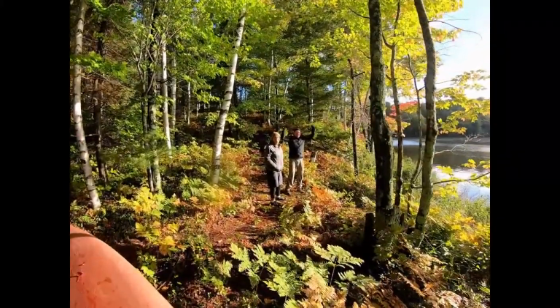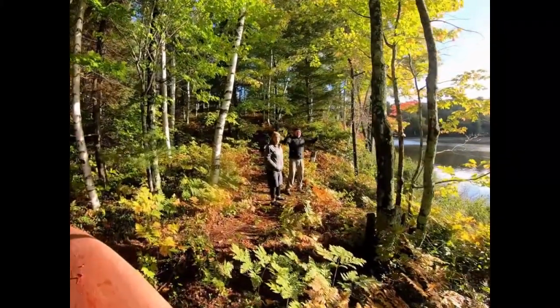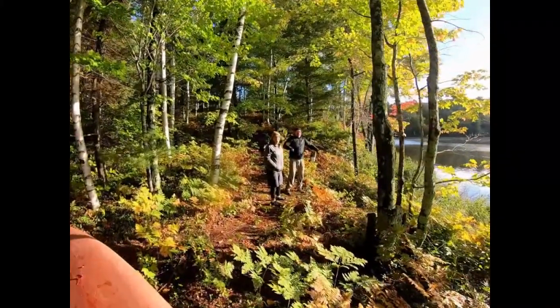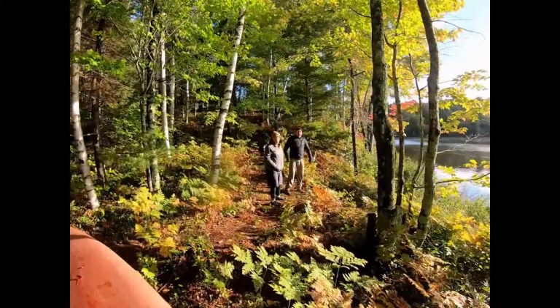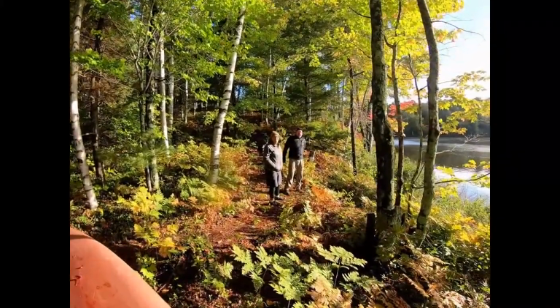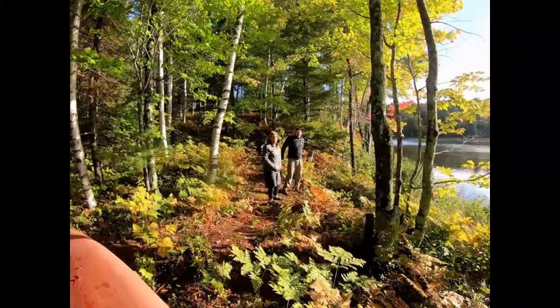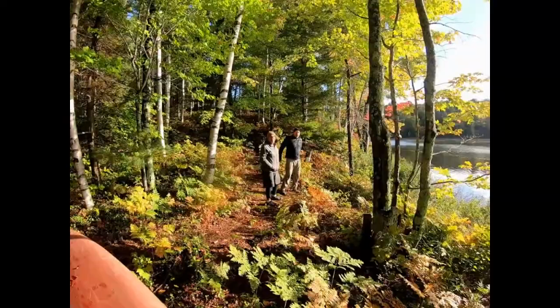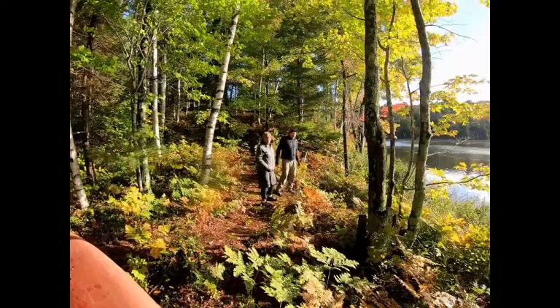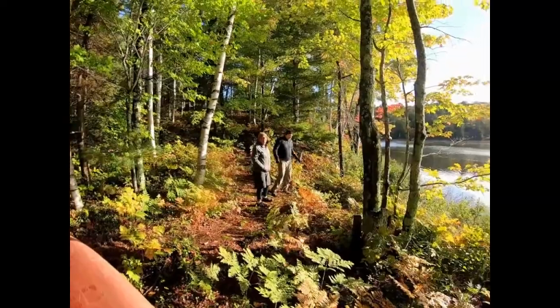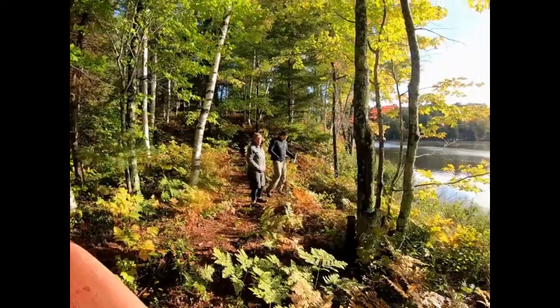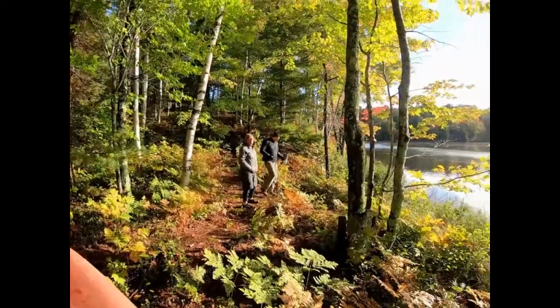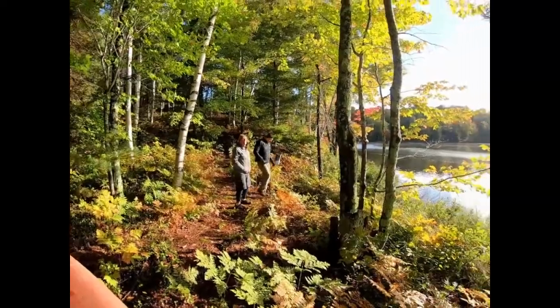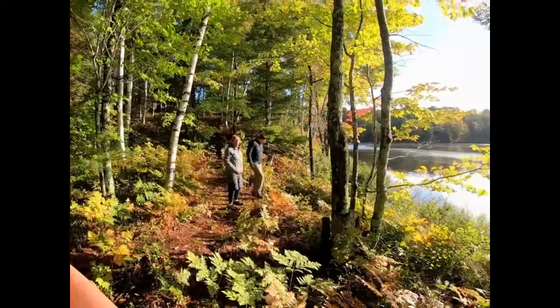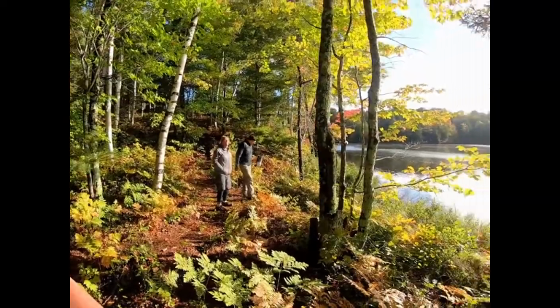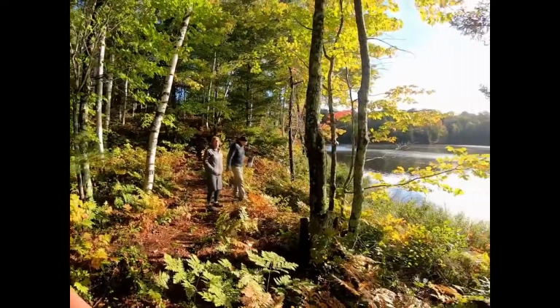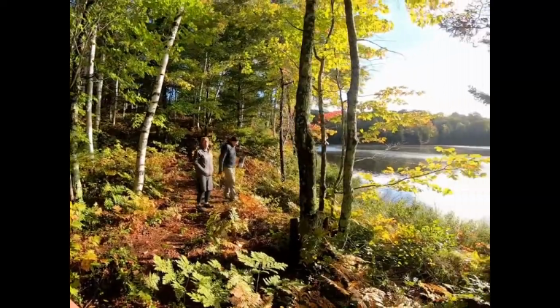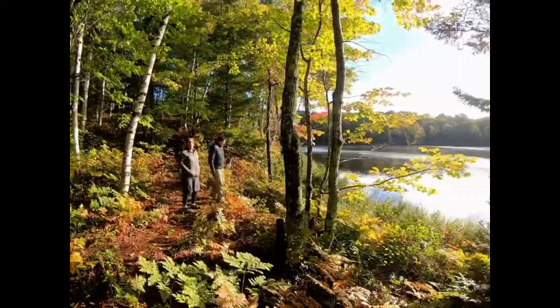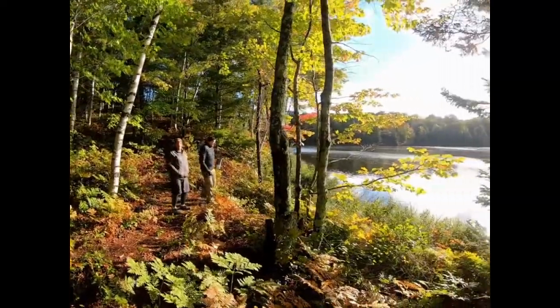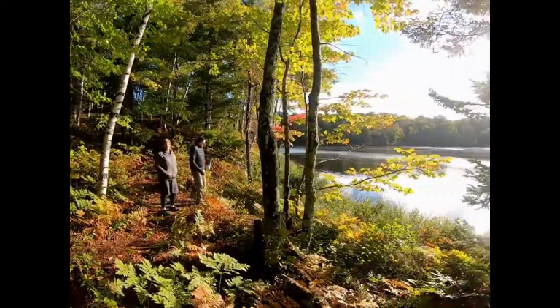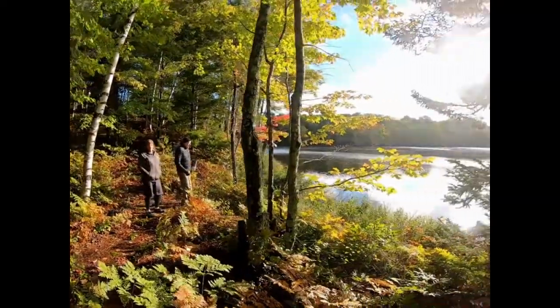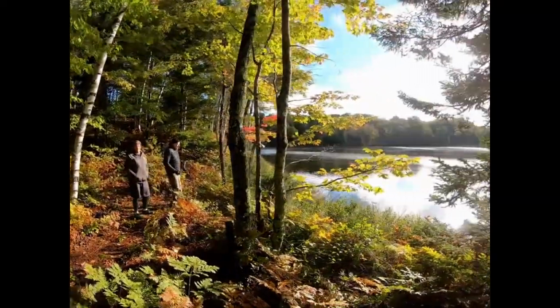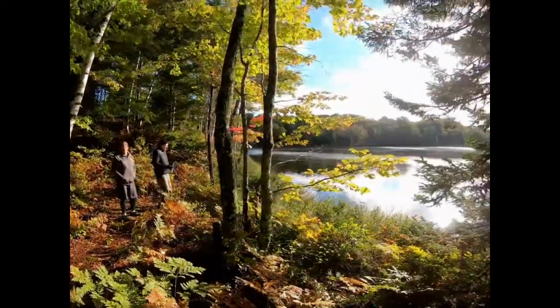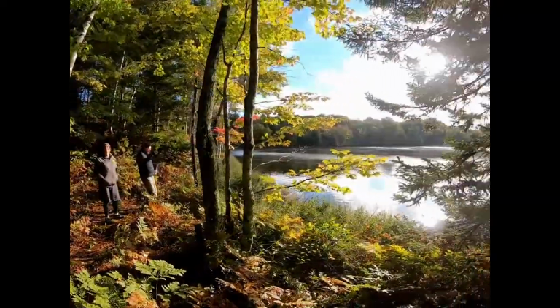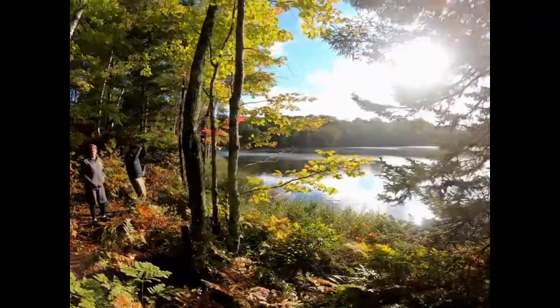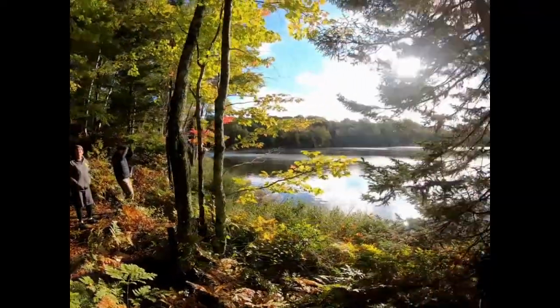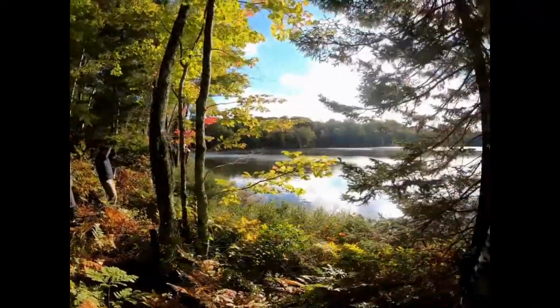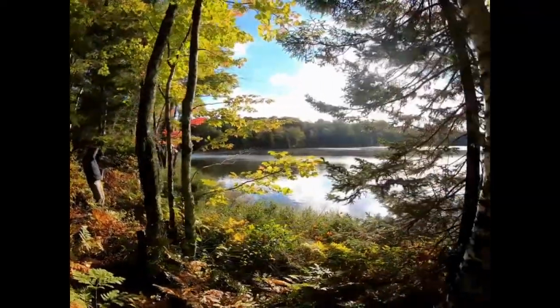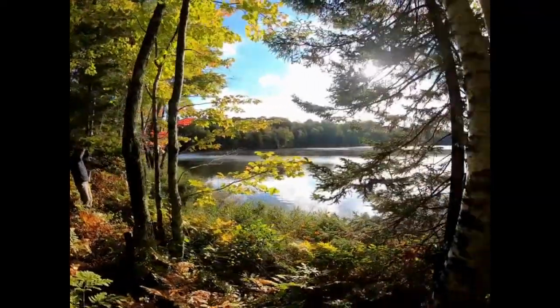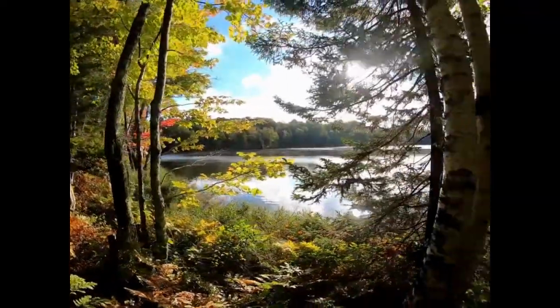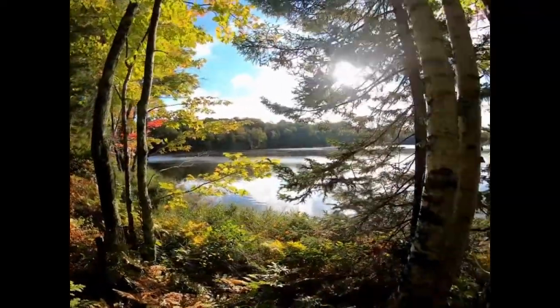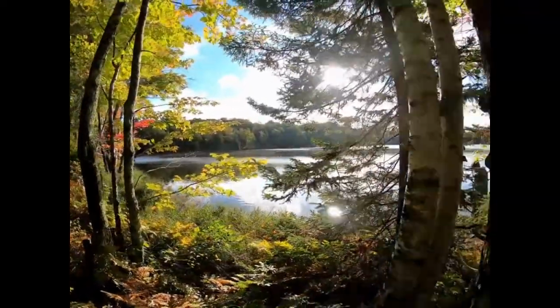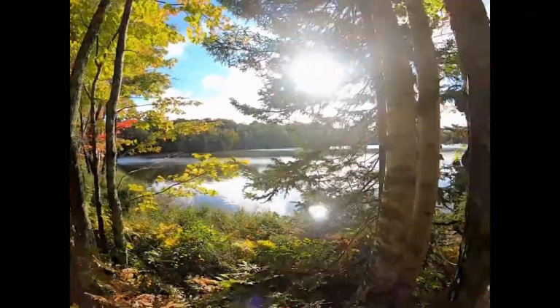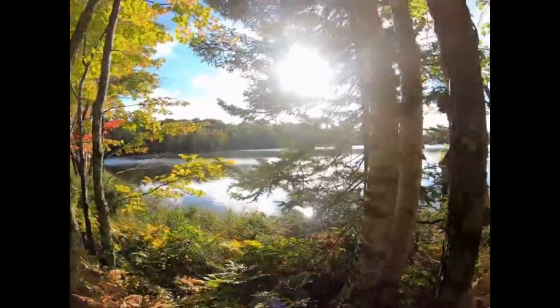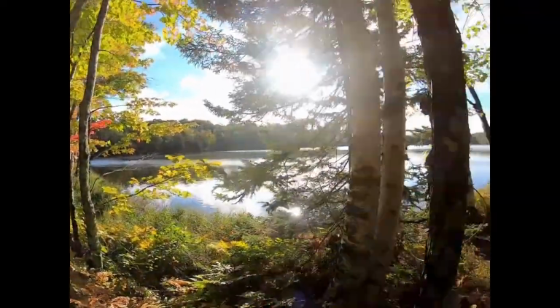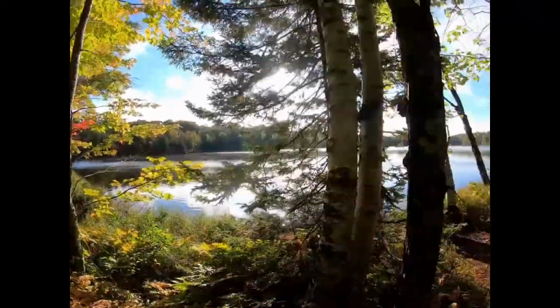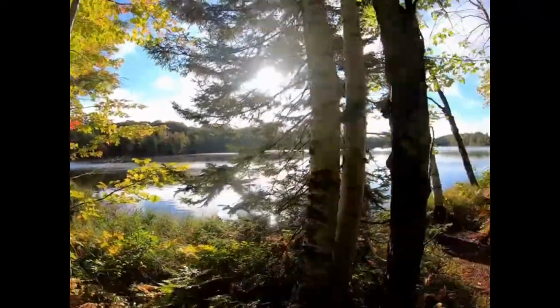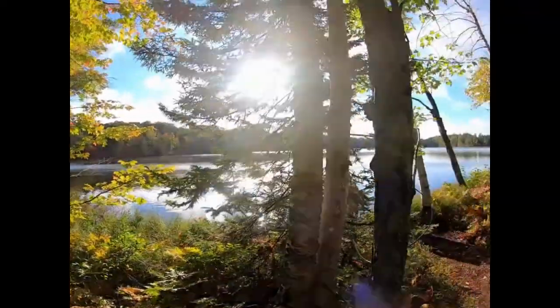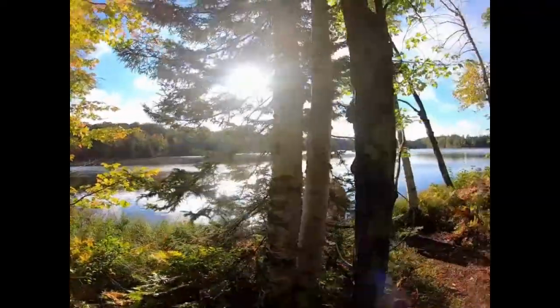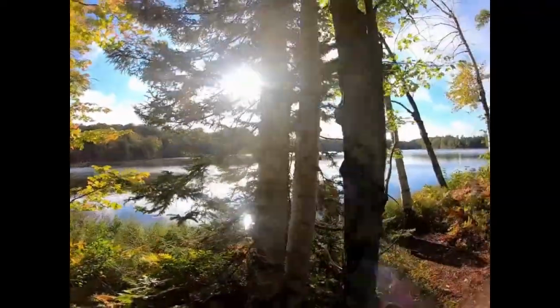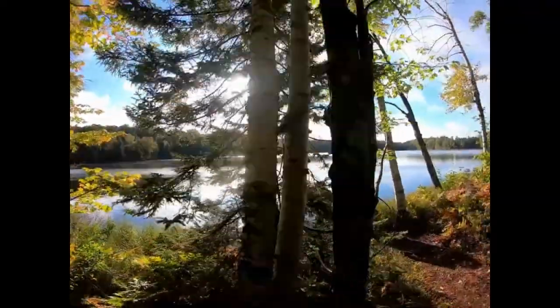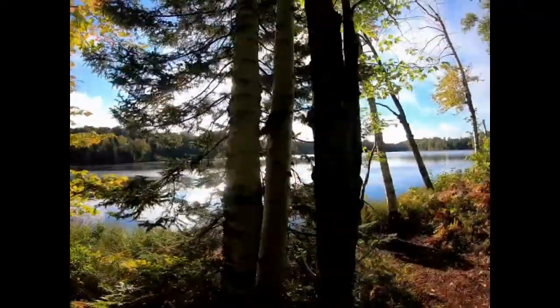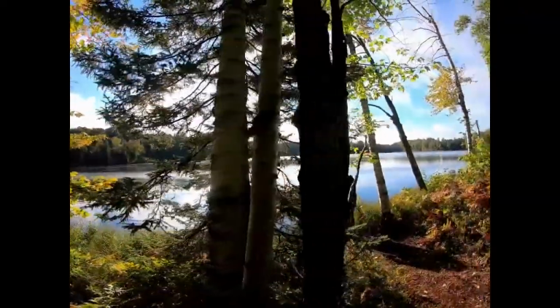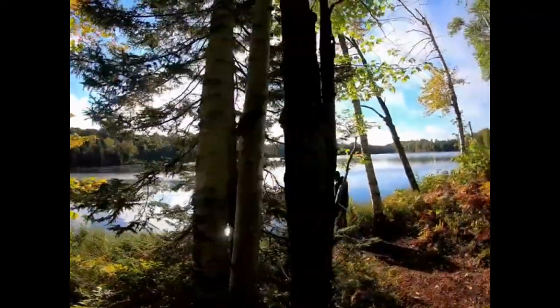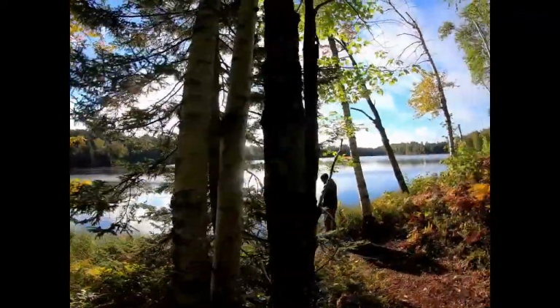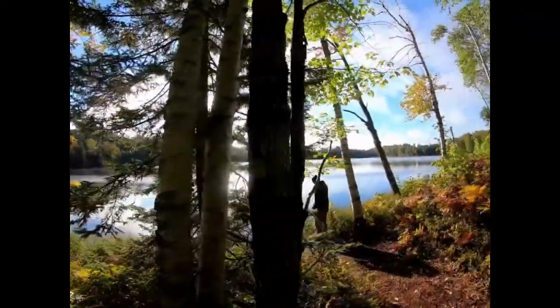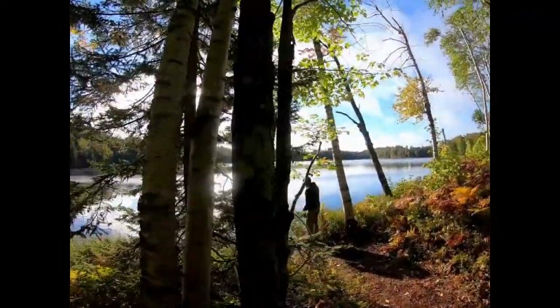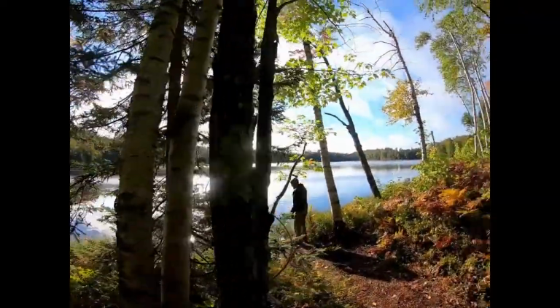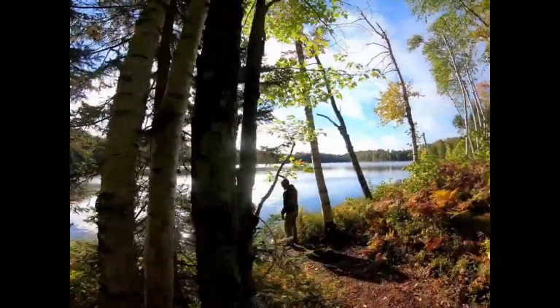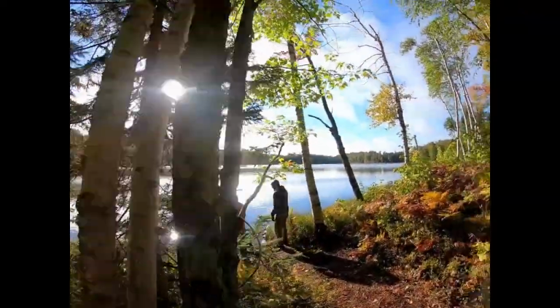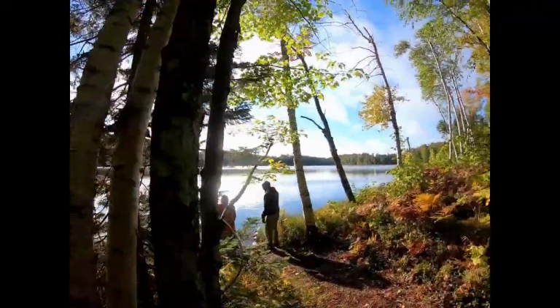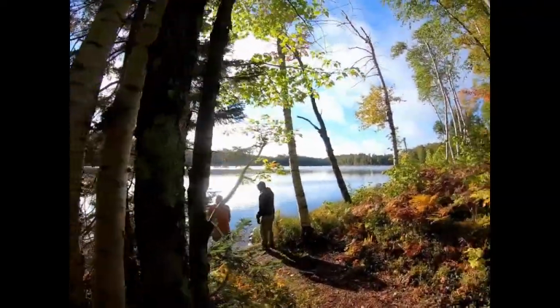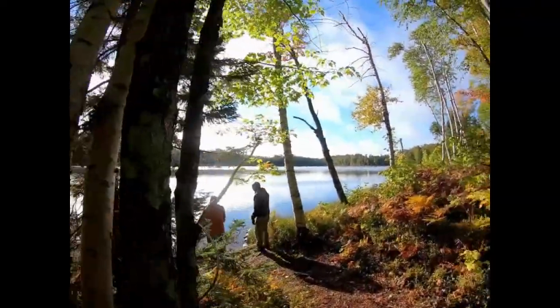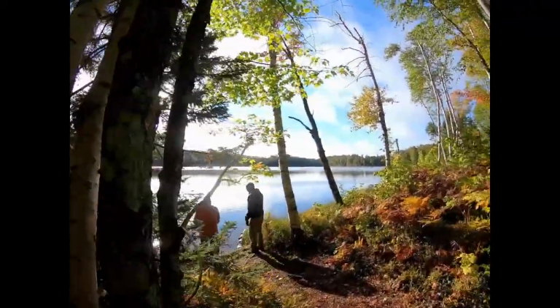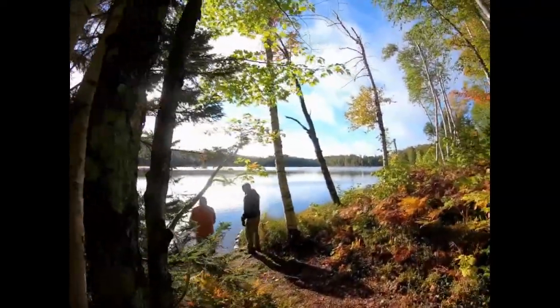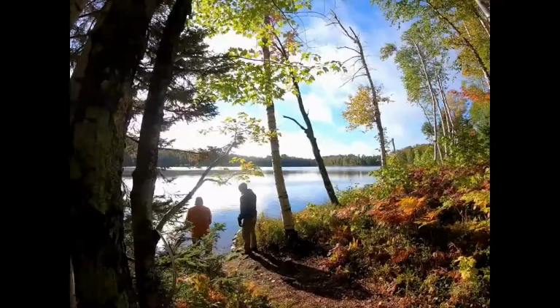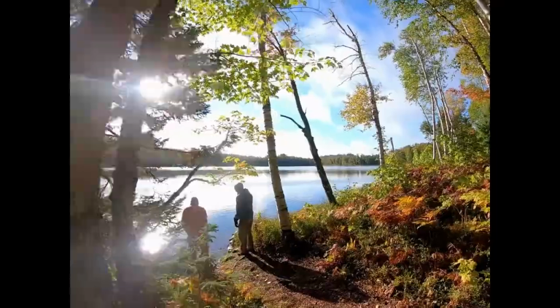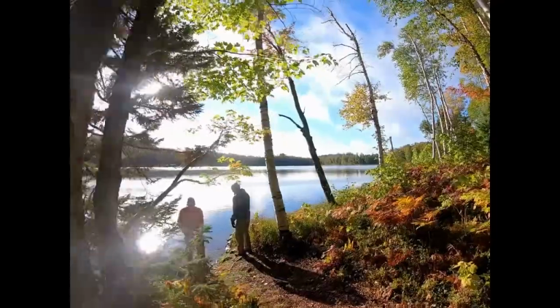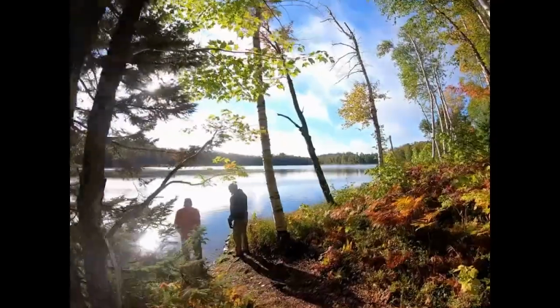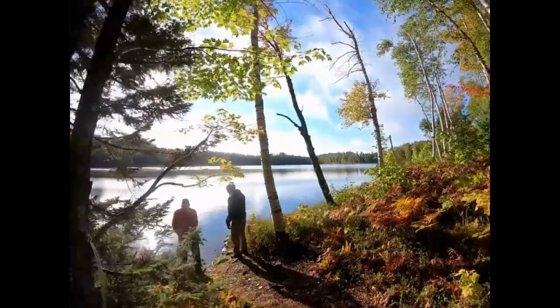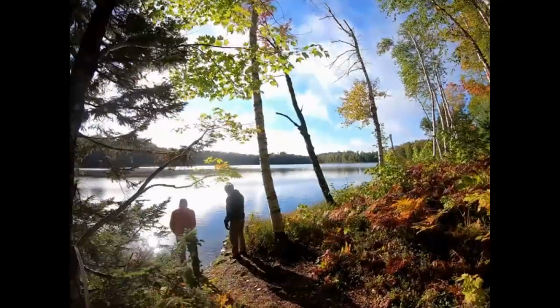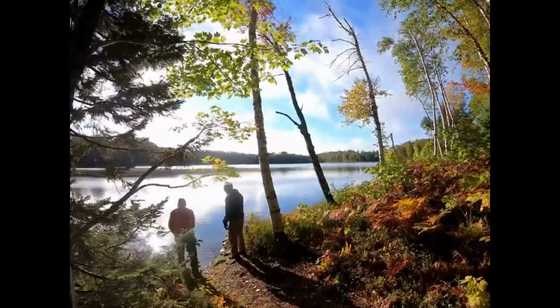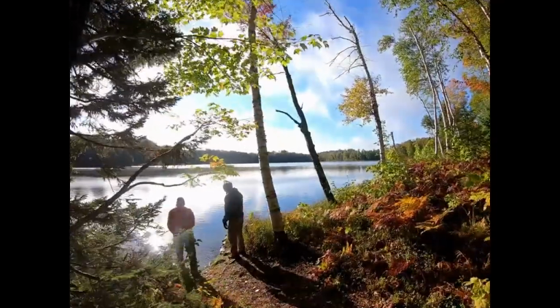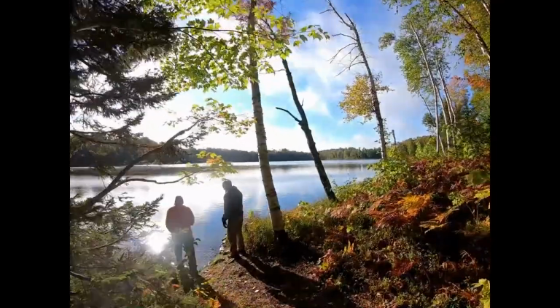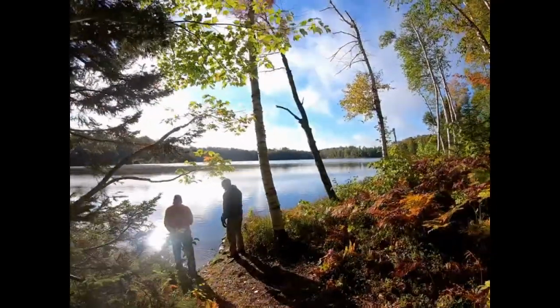The sun is coming out! It's going to be a beautiful day on Big Island Lakes.